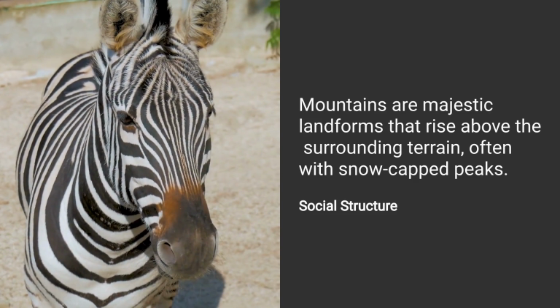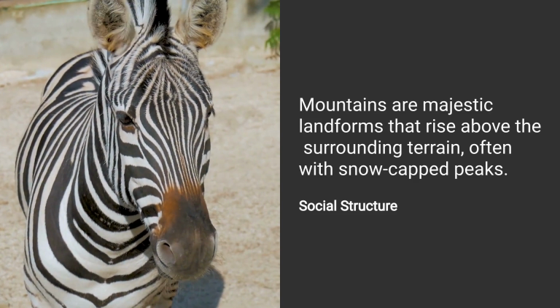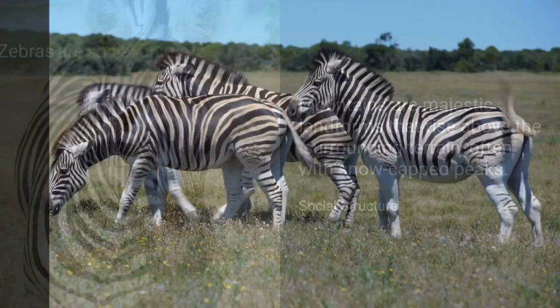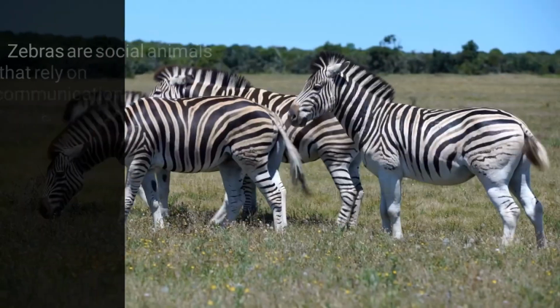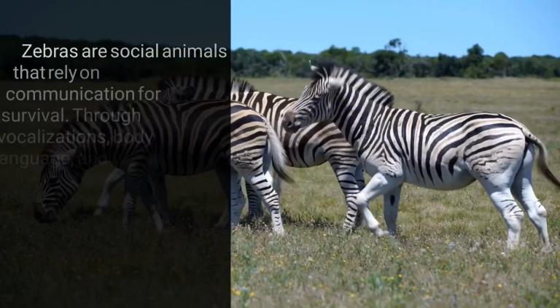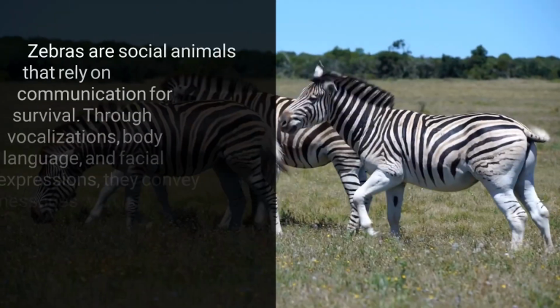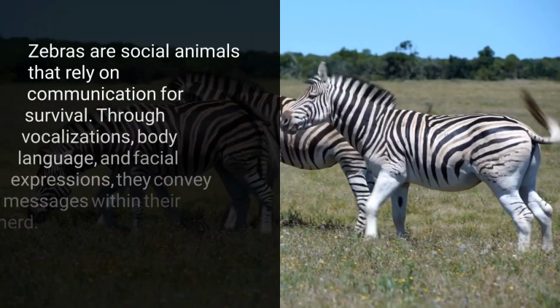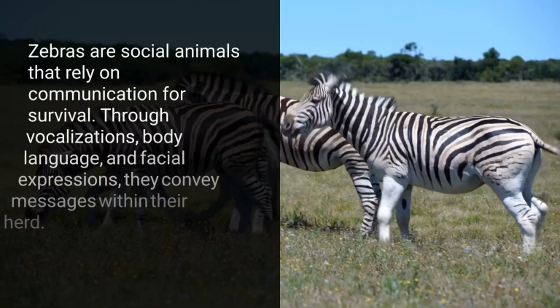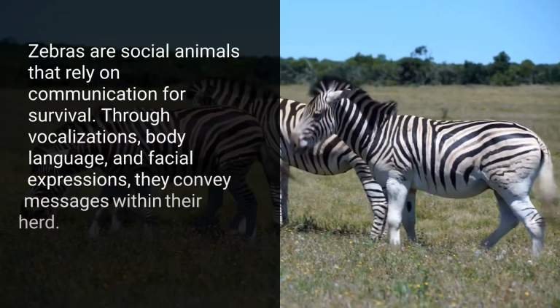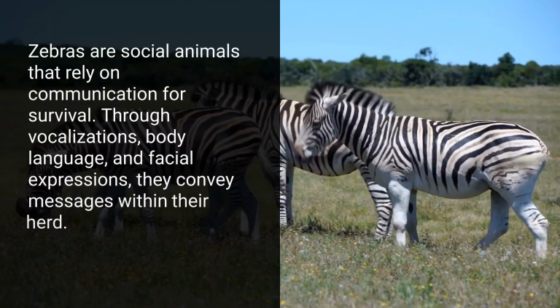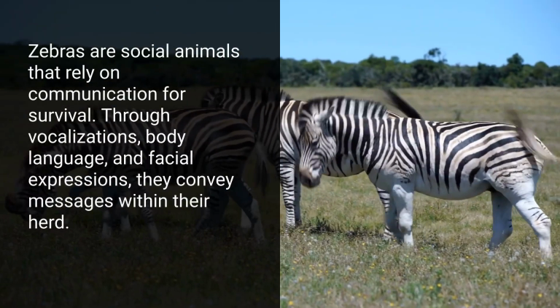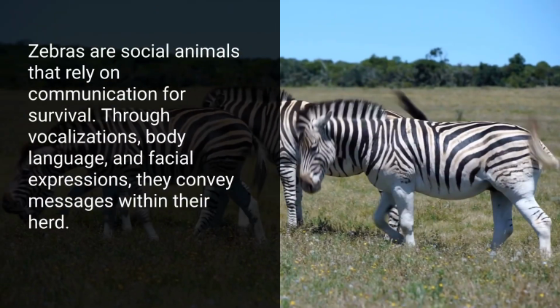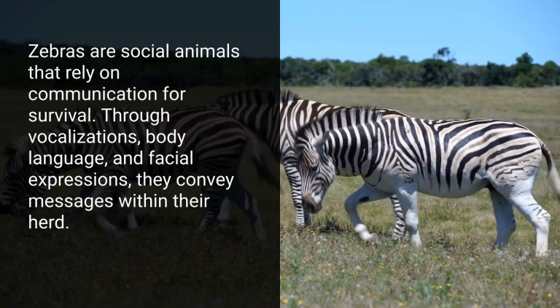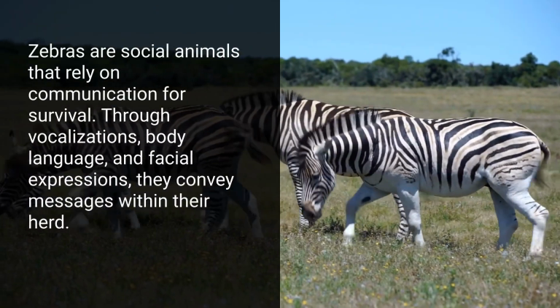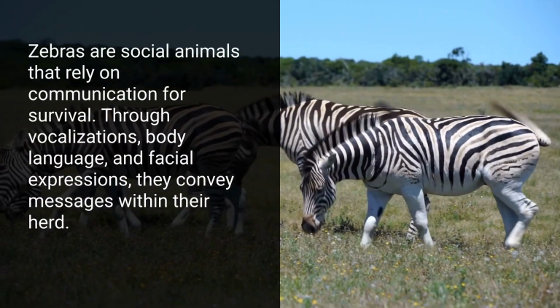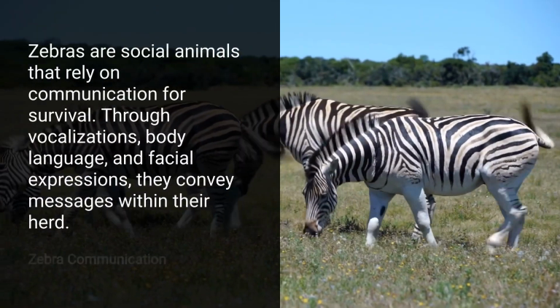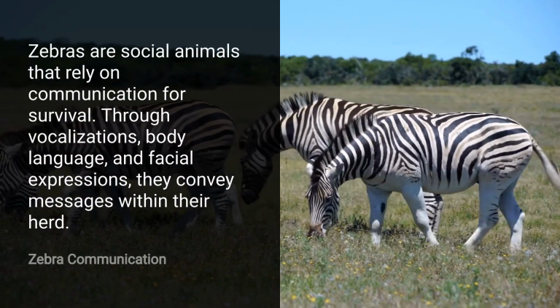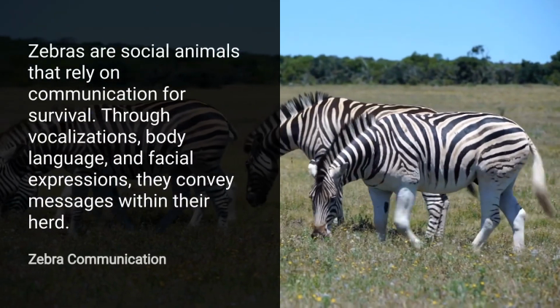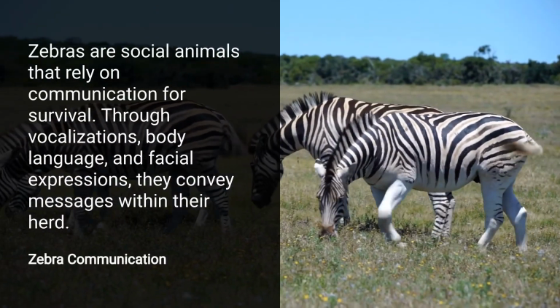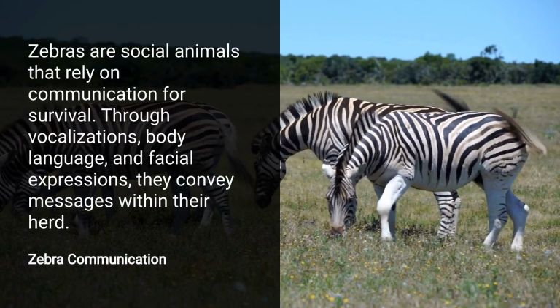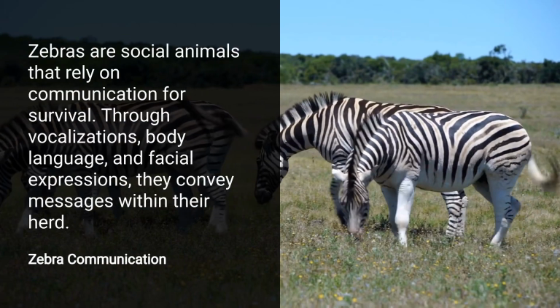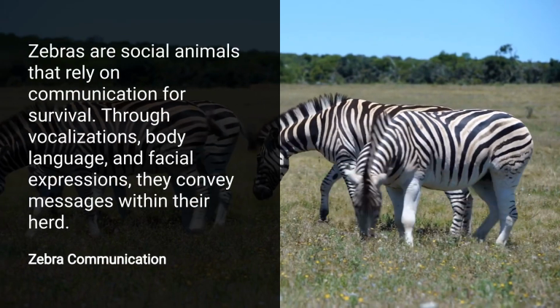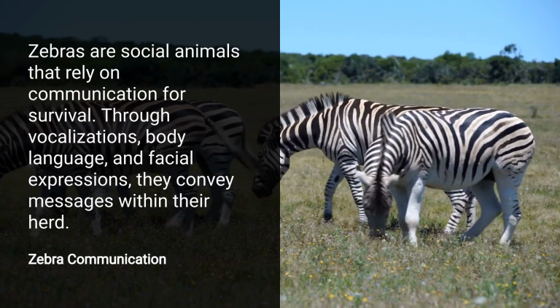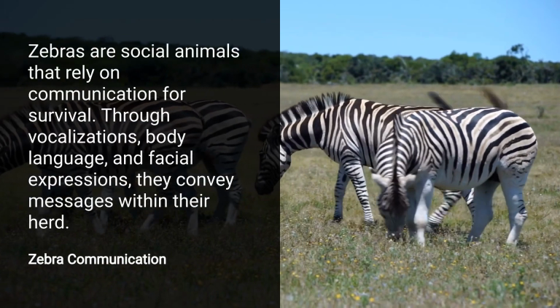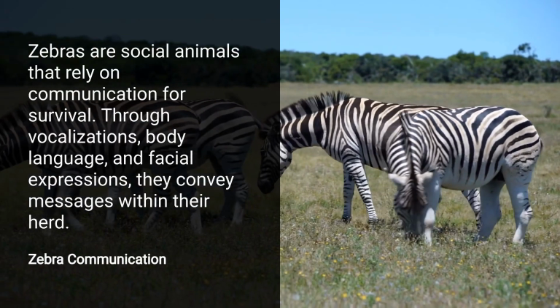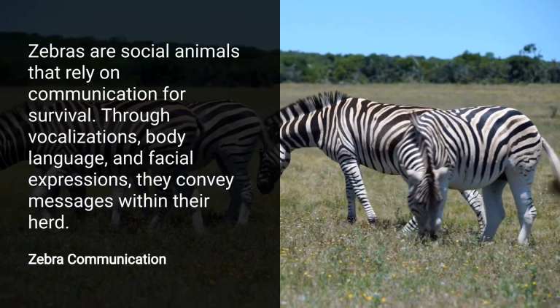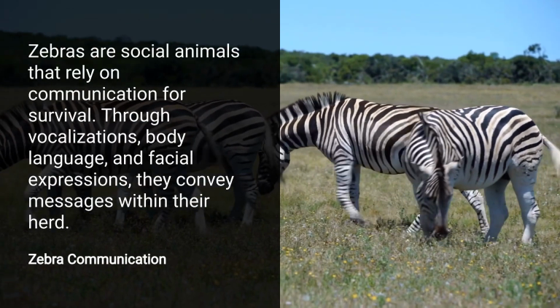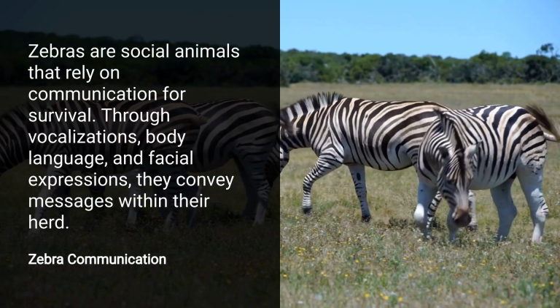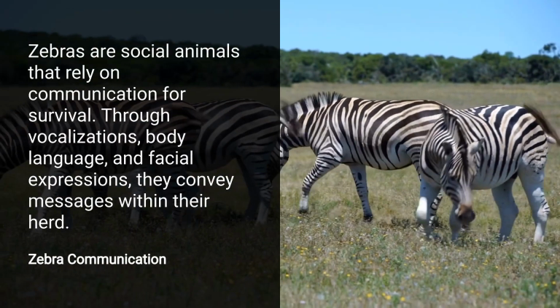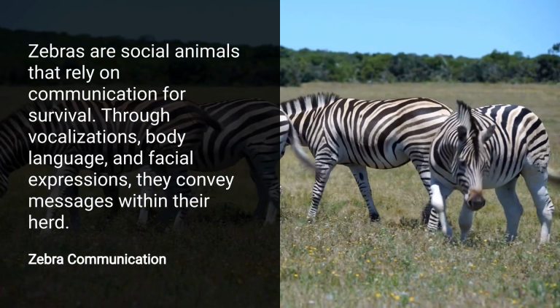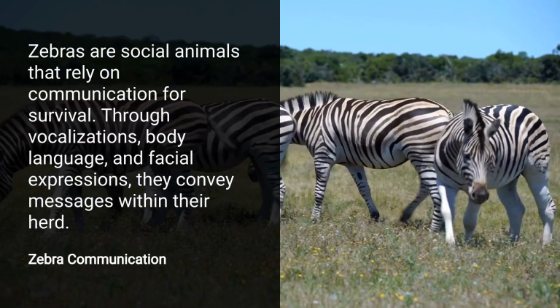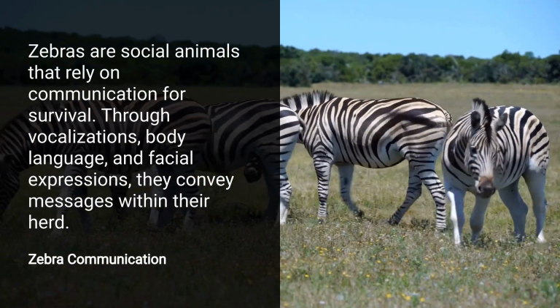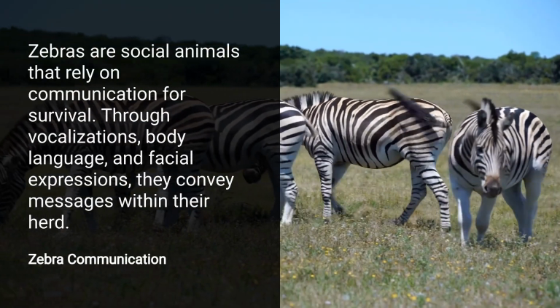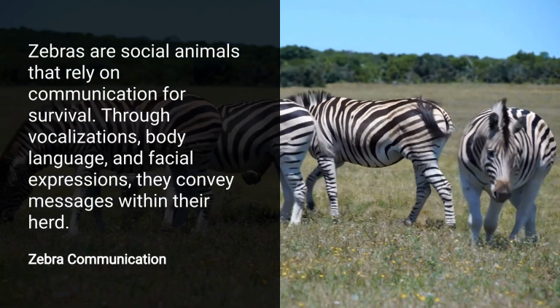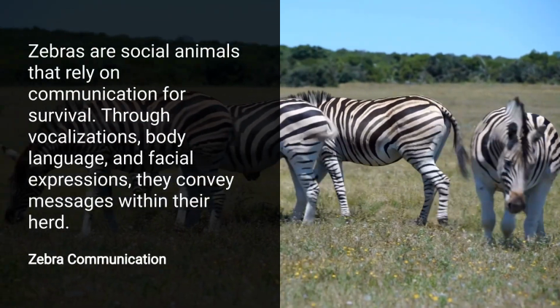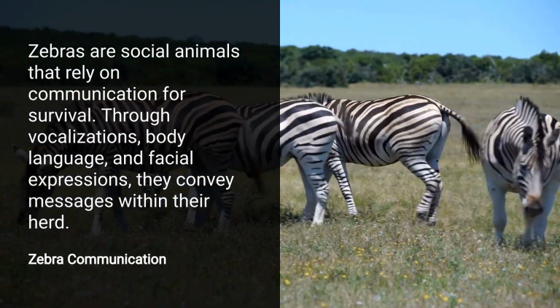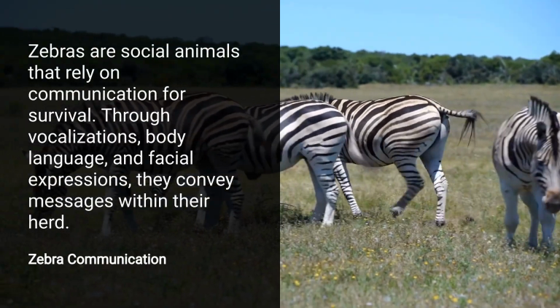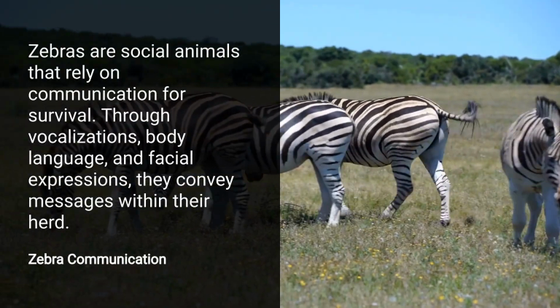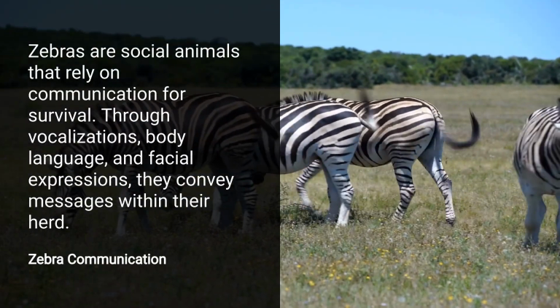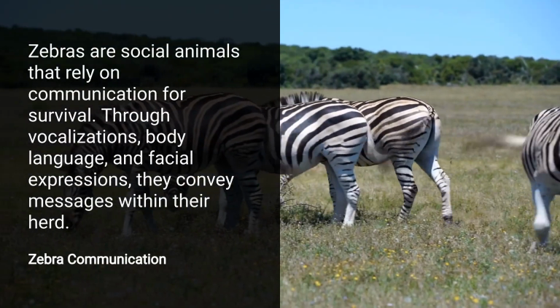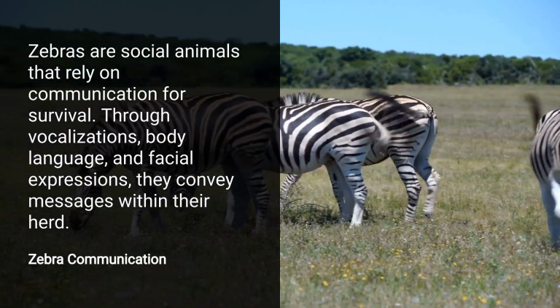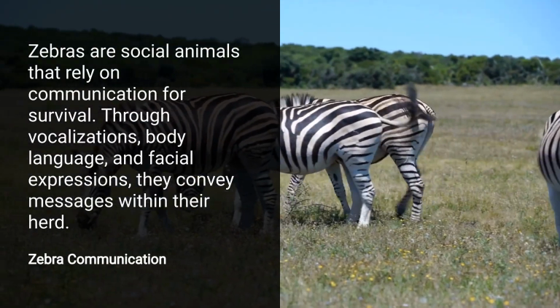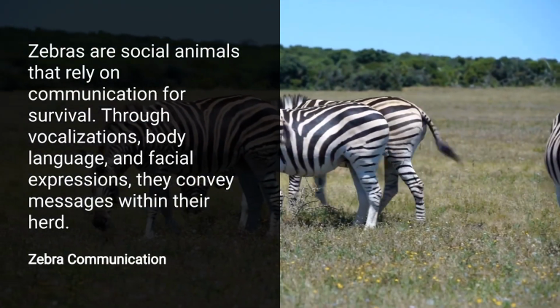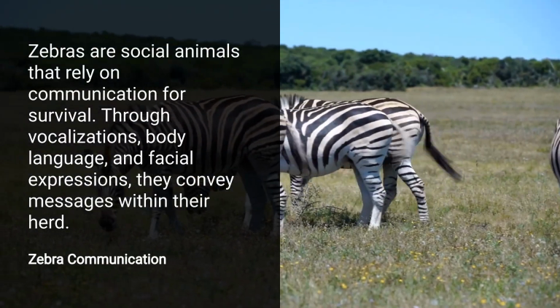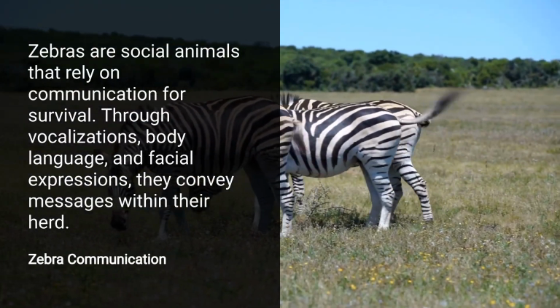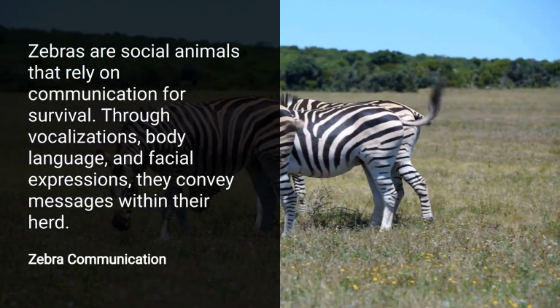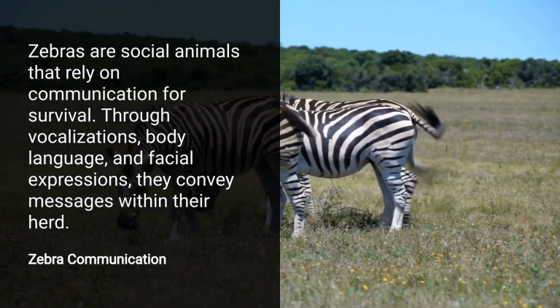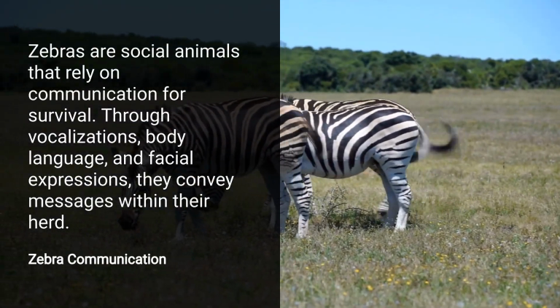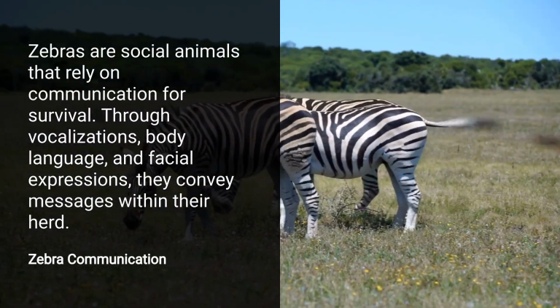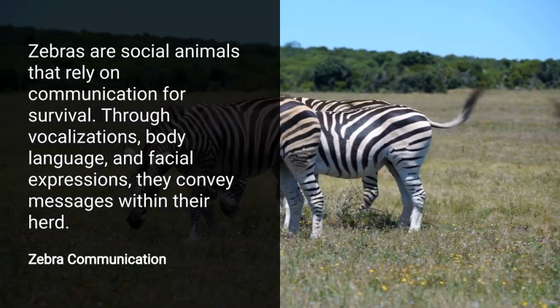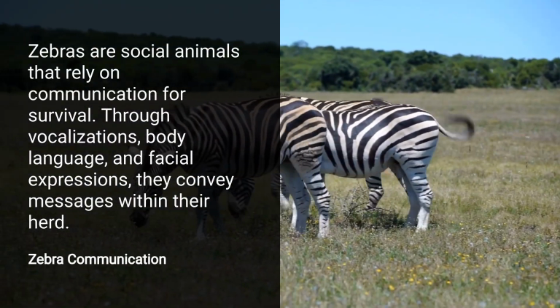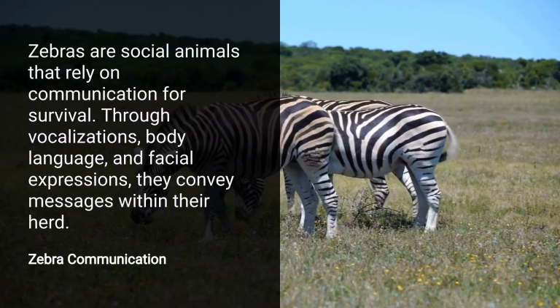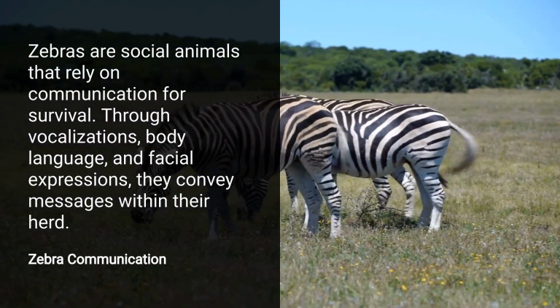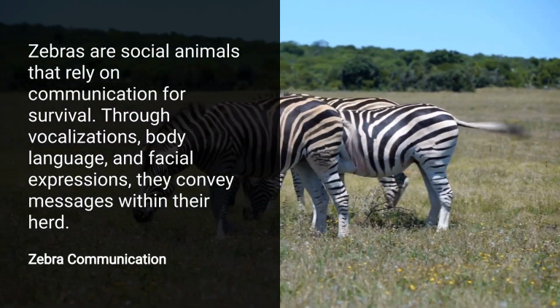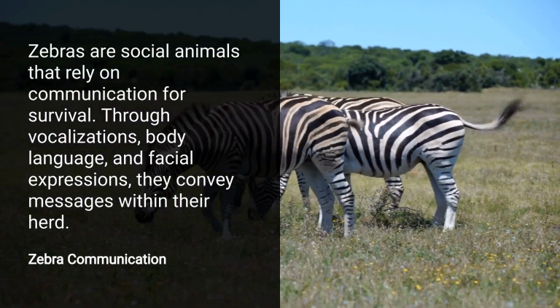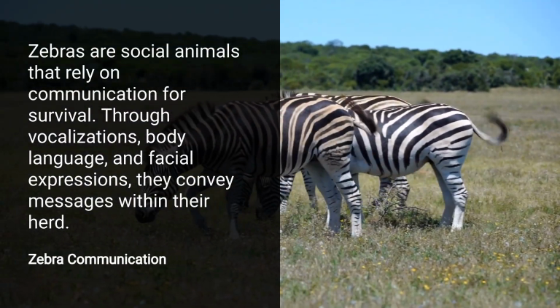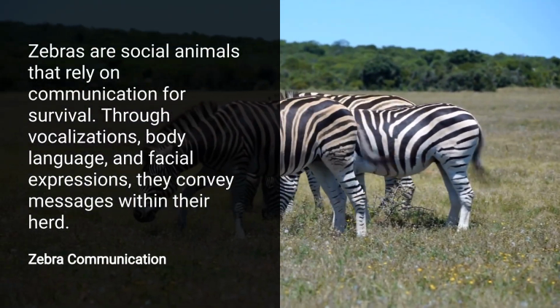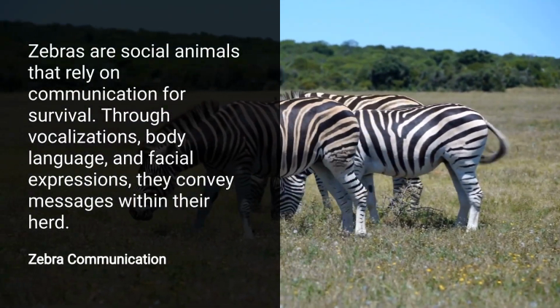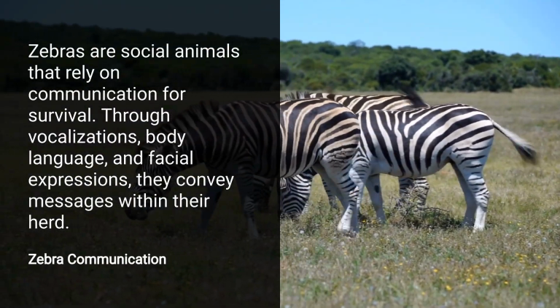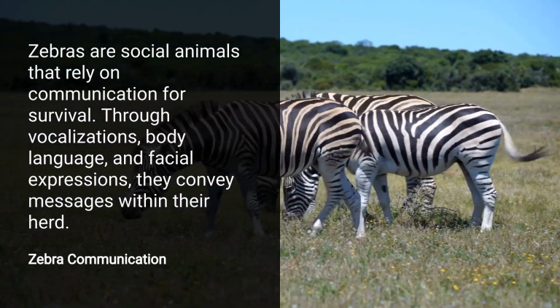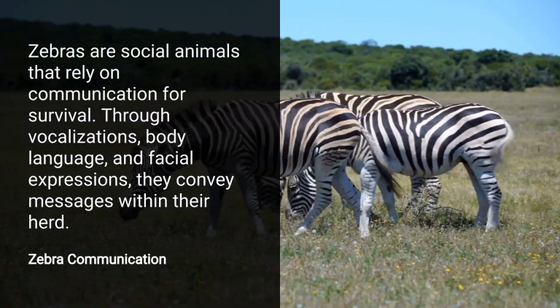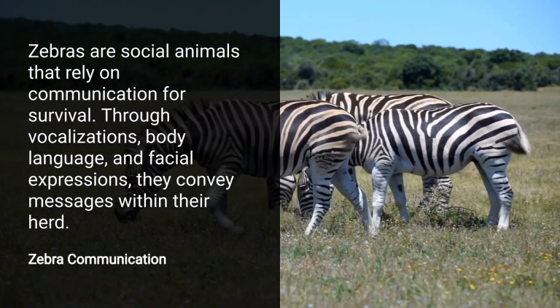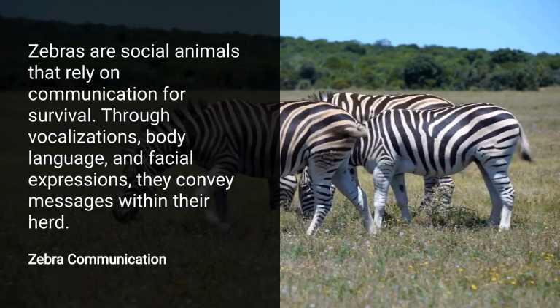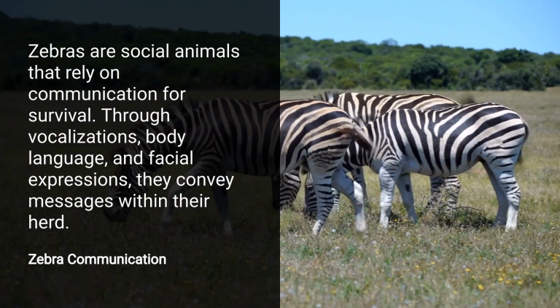Communication is key in zebra society. They use vocalizations, body postures, and even facial expressions to talk to one another.